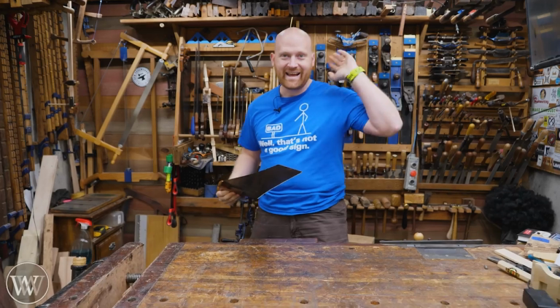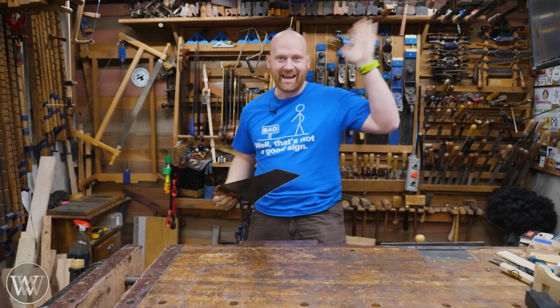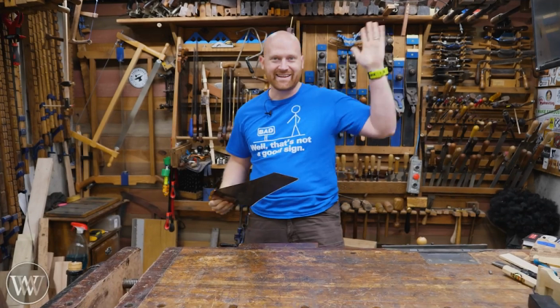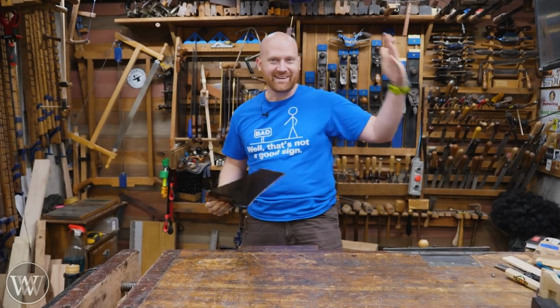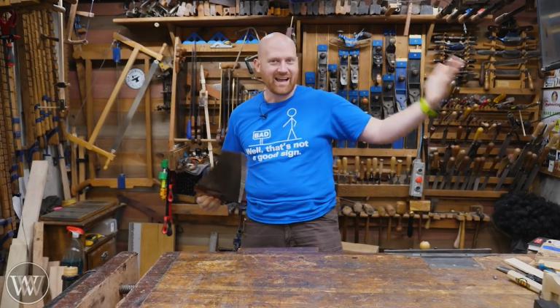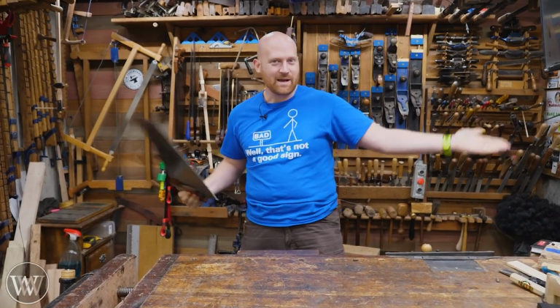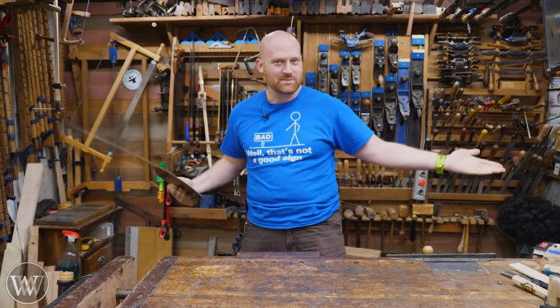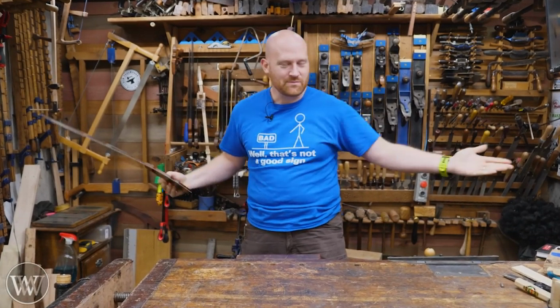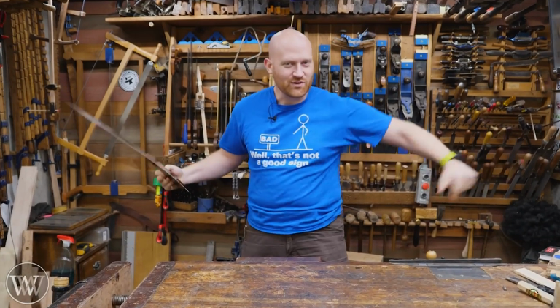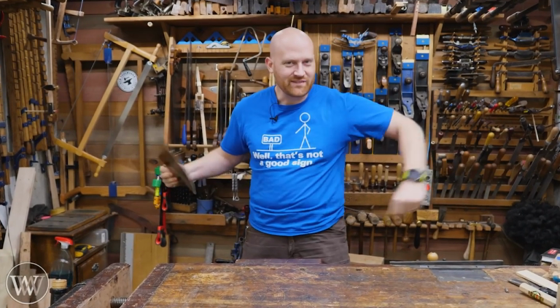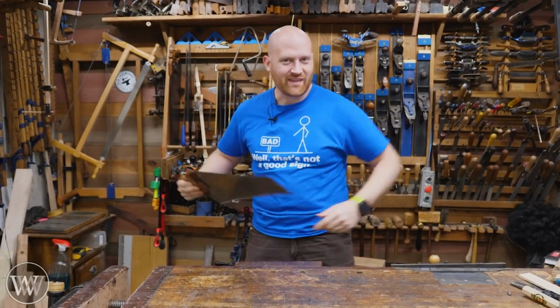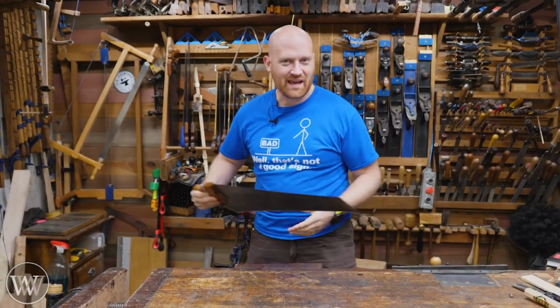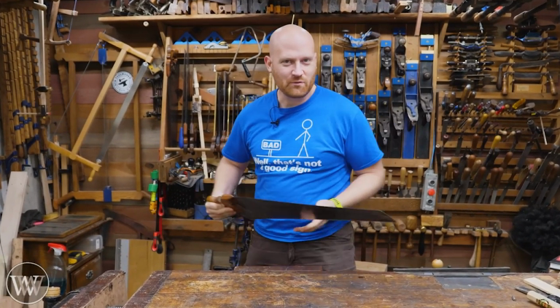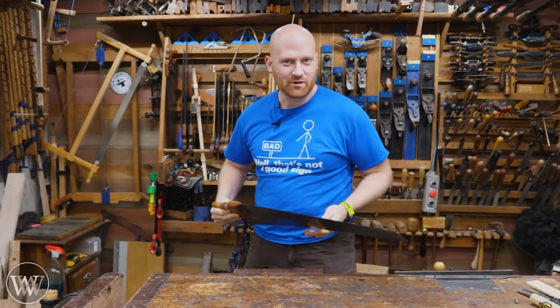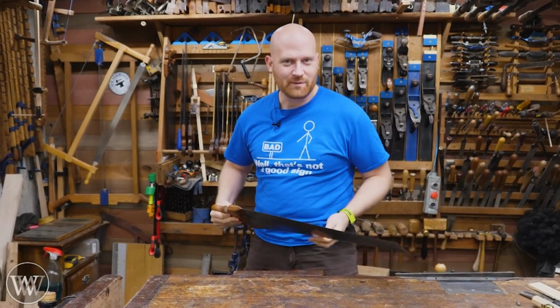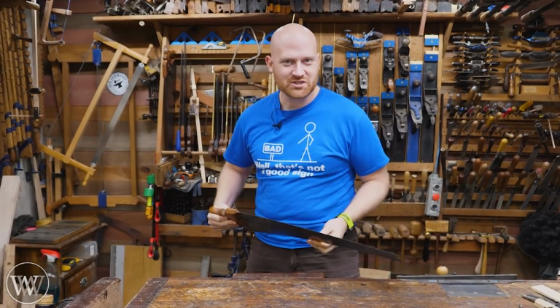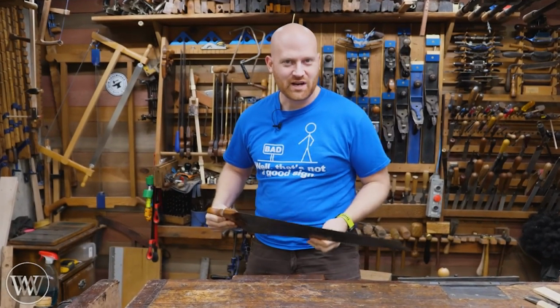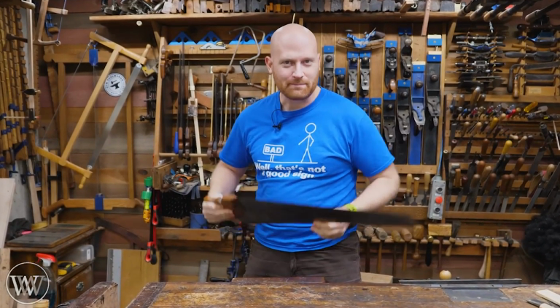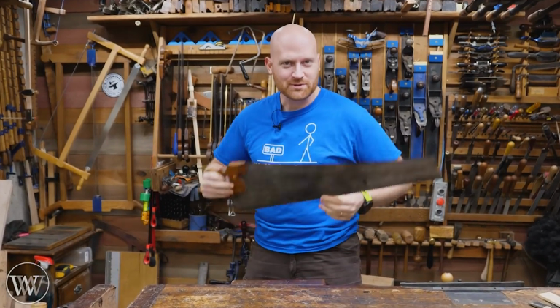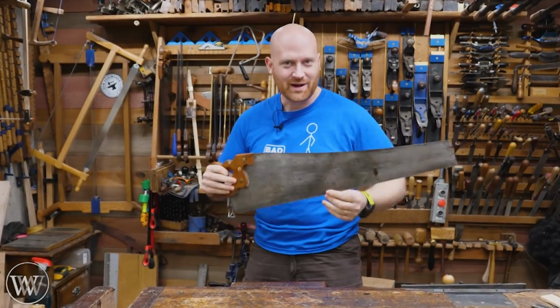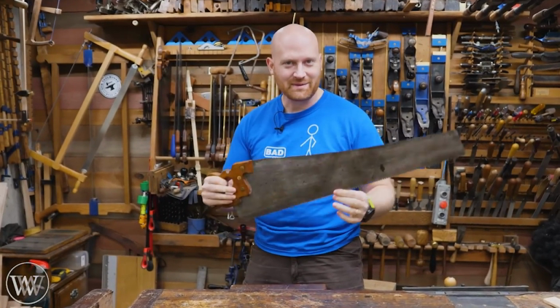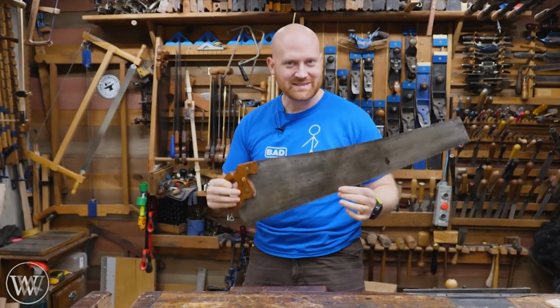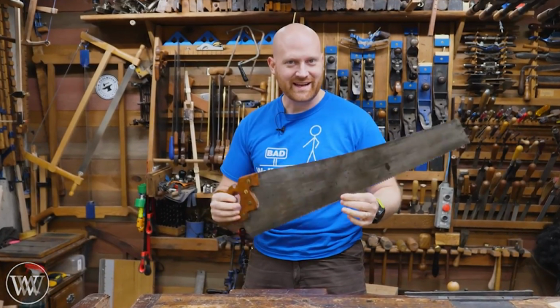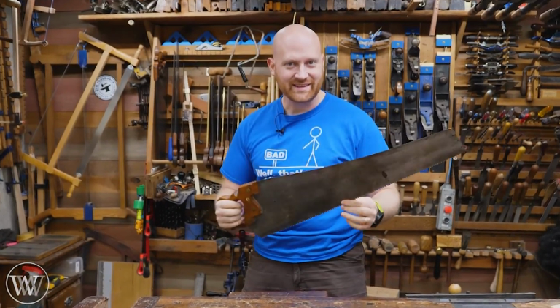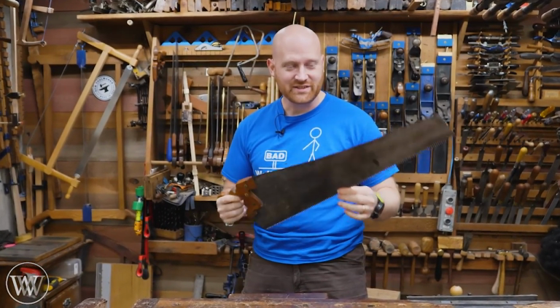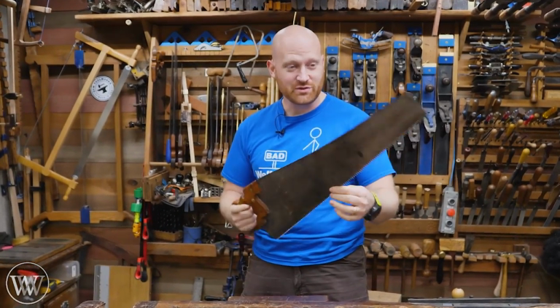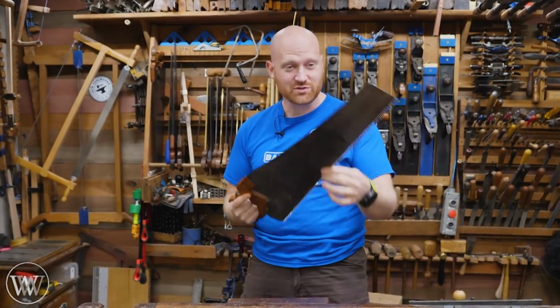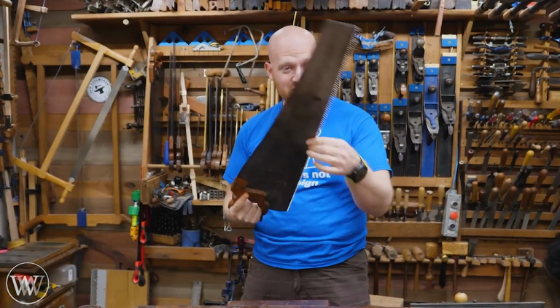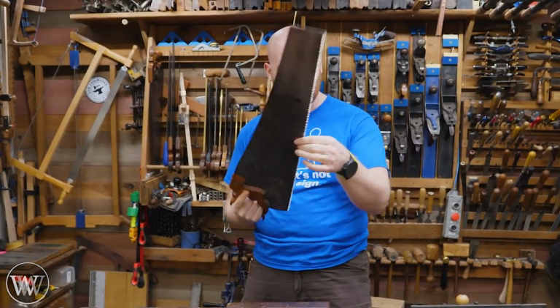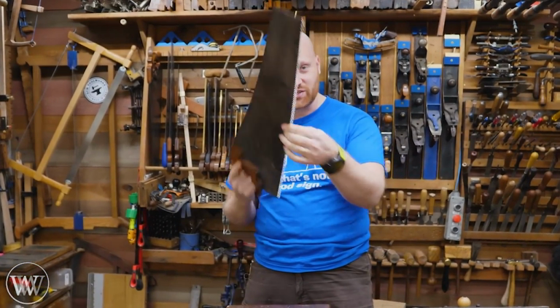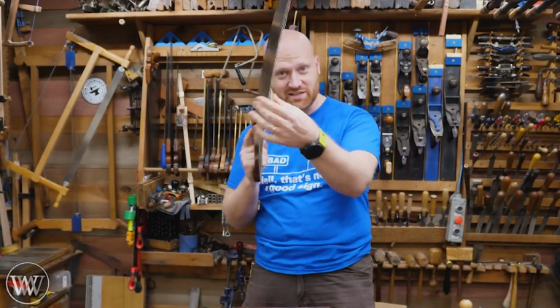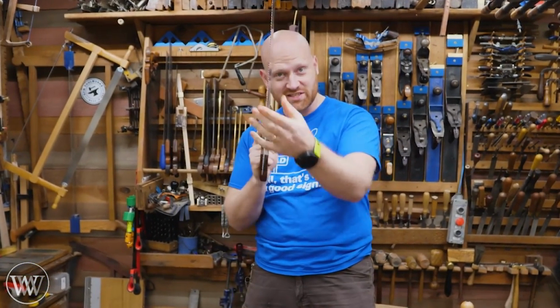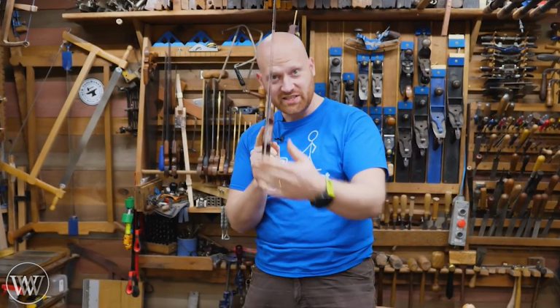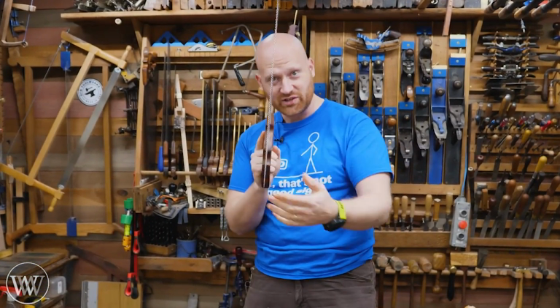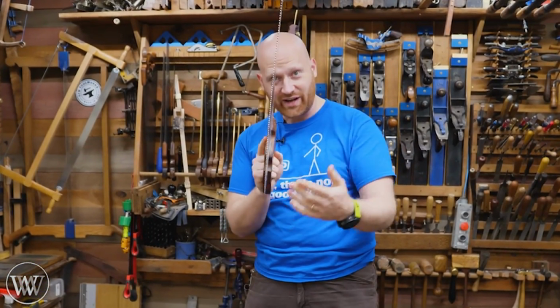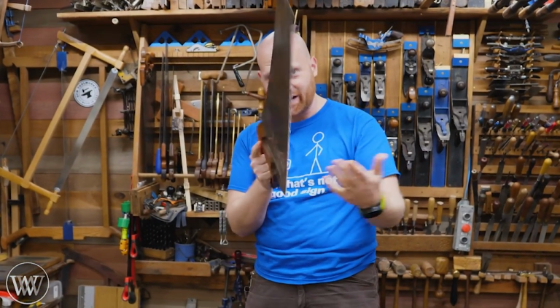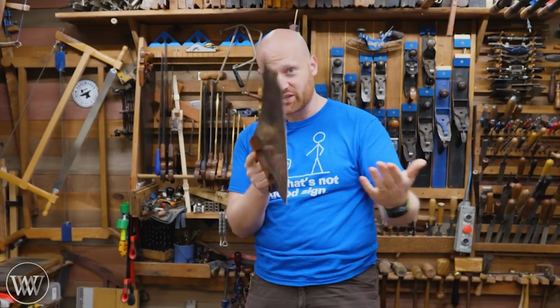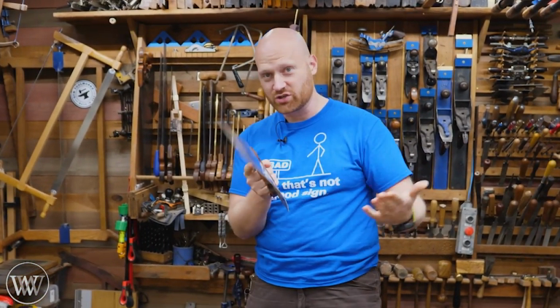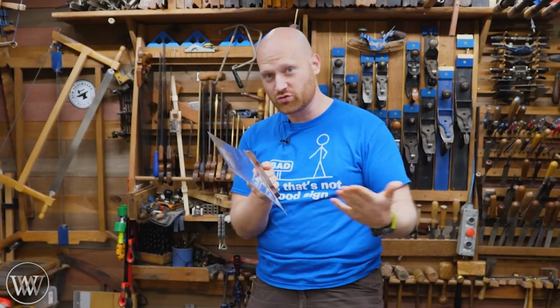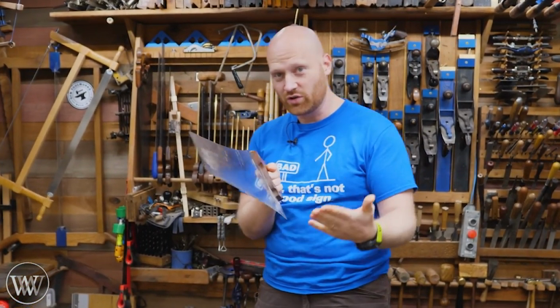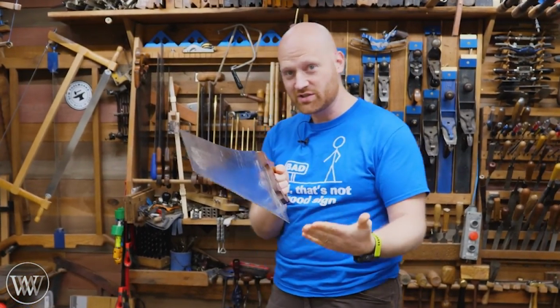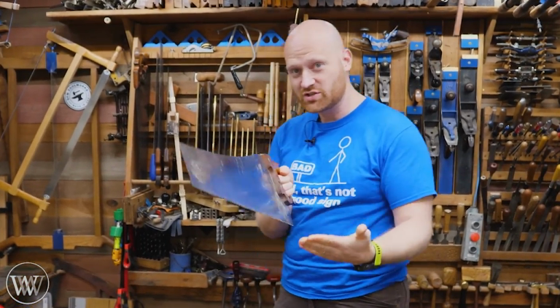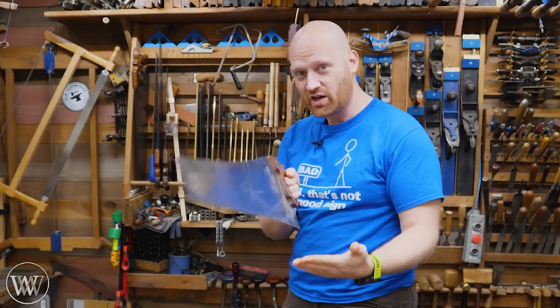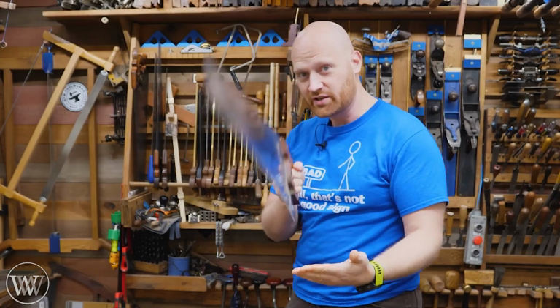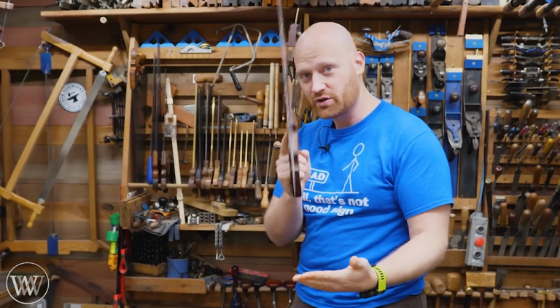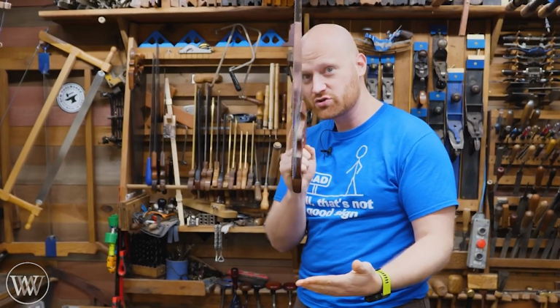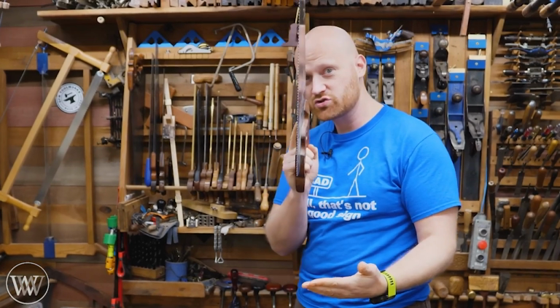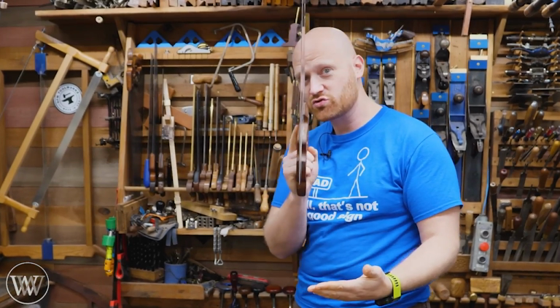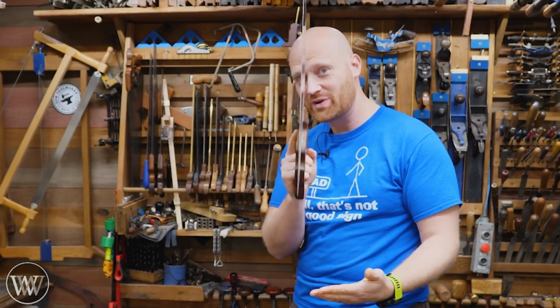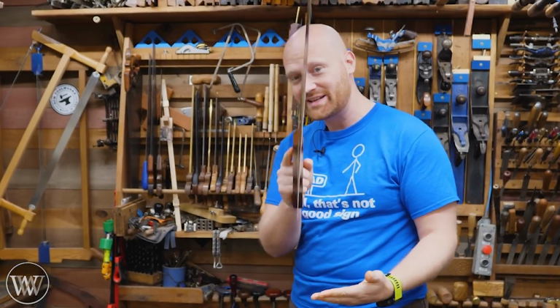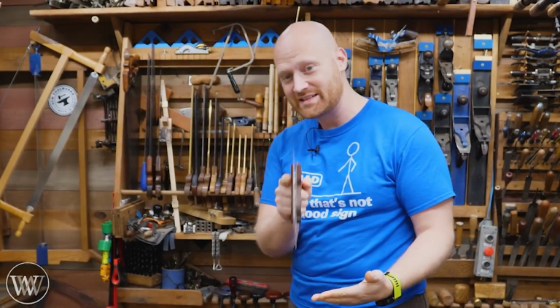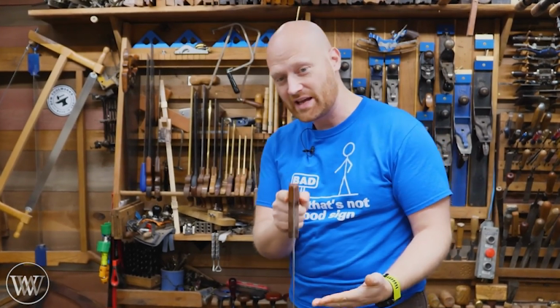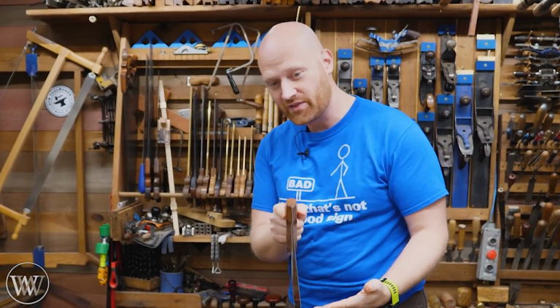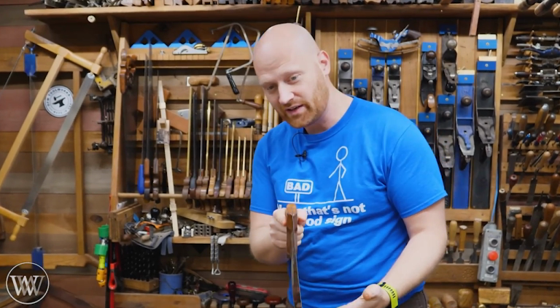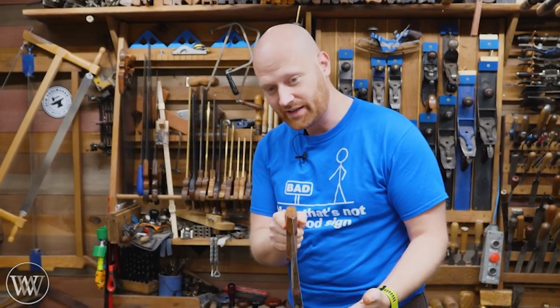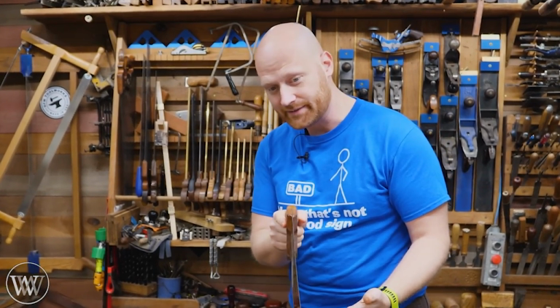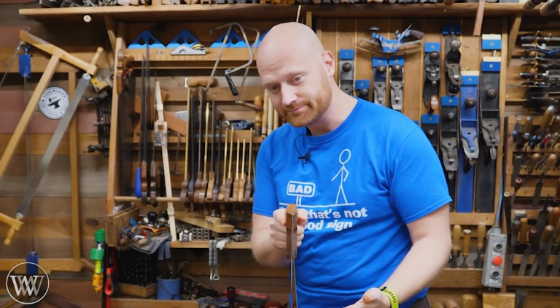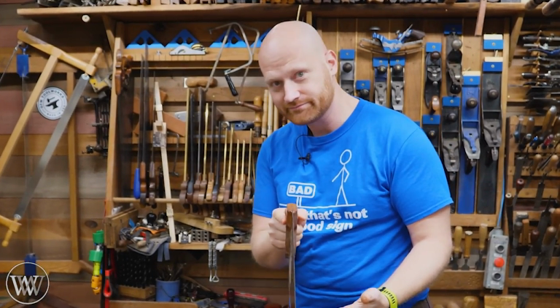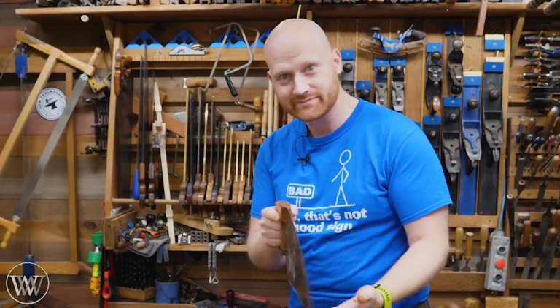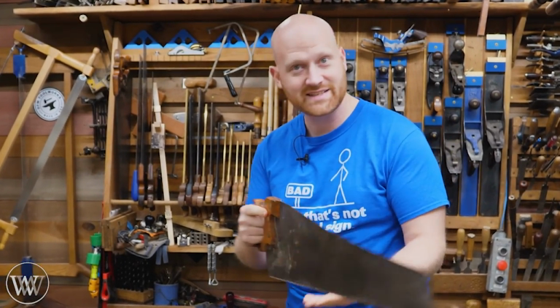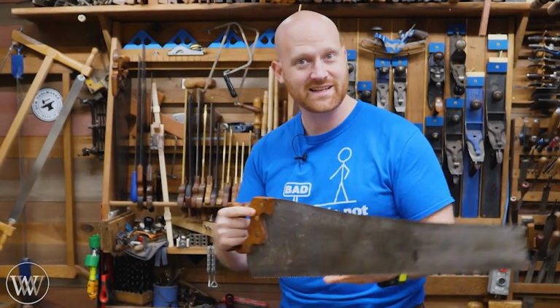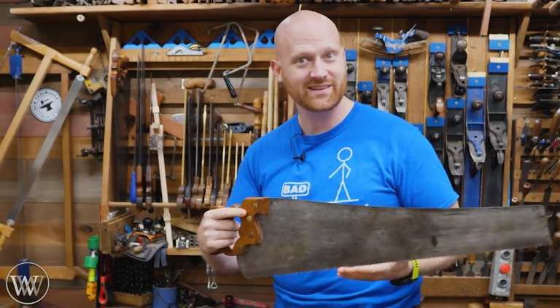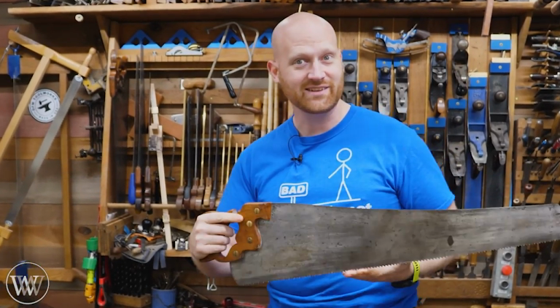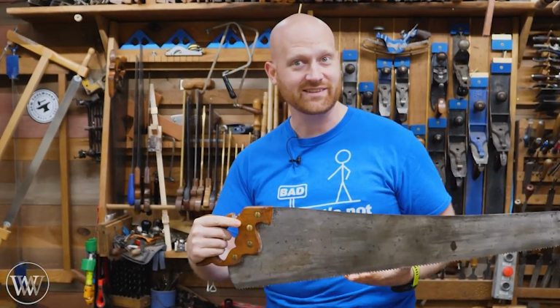Hey y'all, I'm James Wright, and welcome to my shop. So how exactly do you start, steer, and control a saw to go straight down the line? Let's take a look.